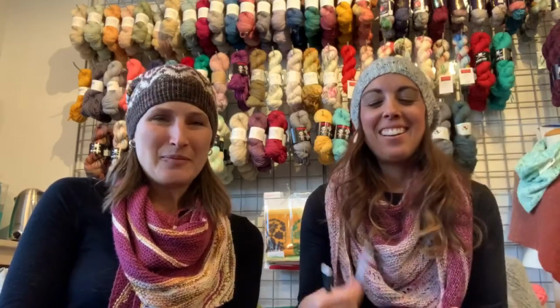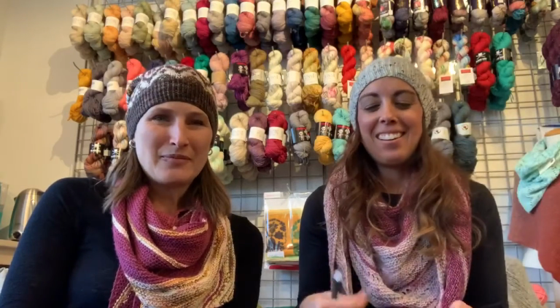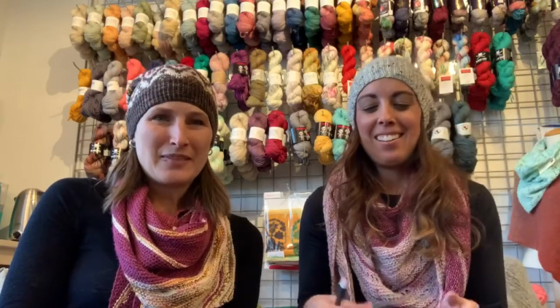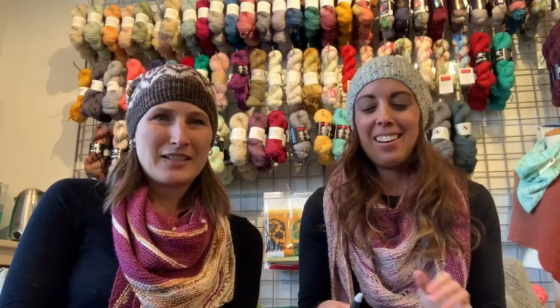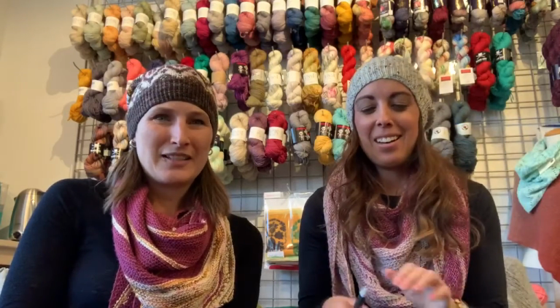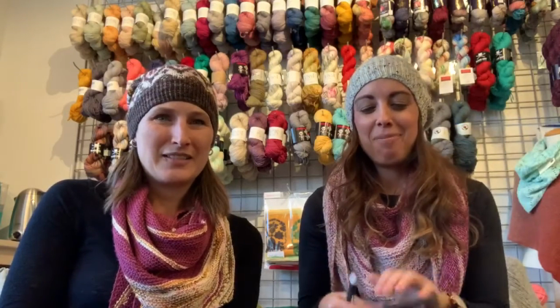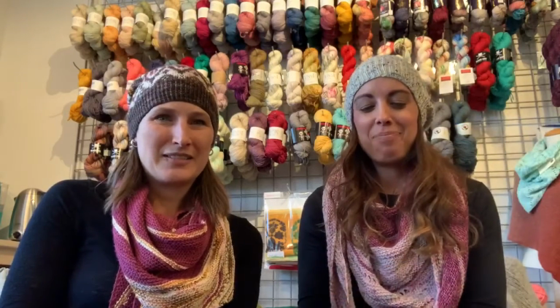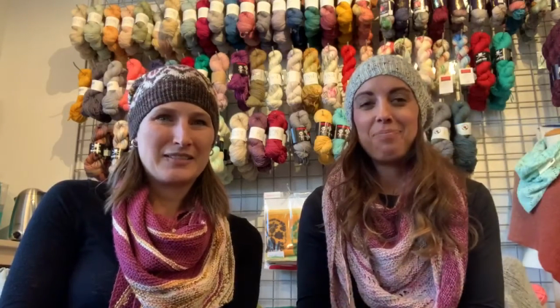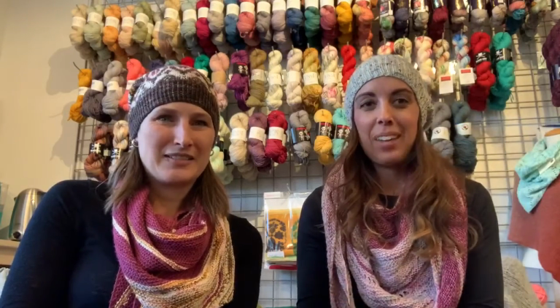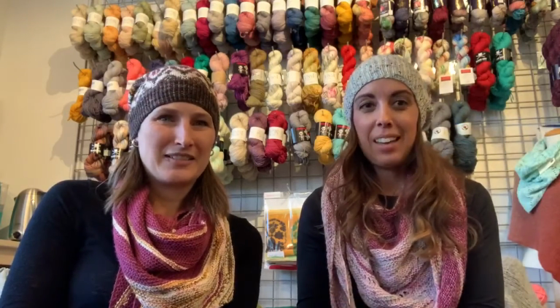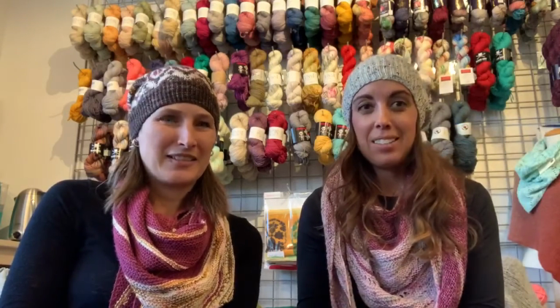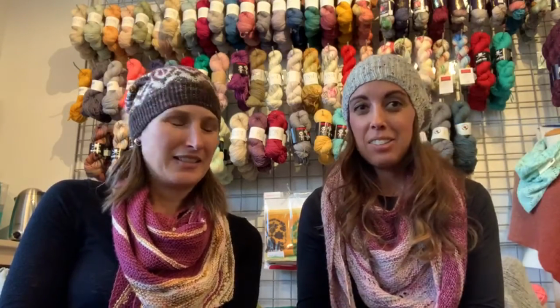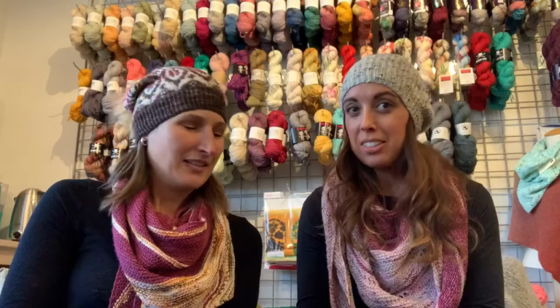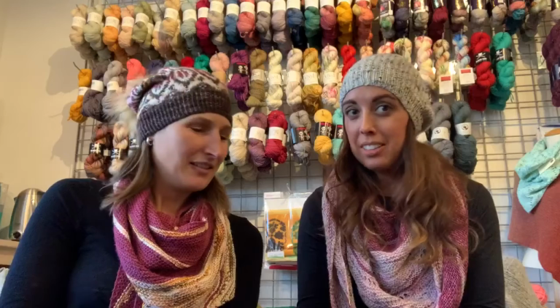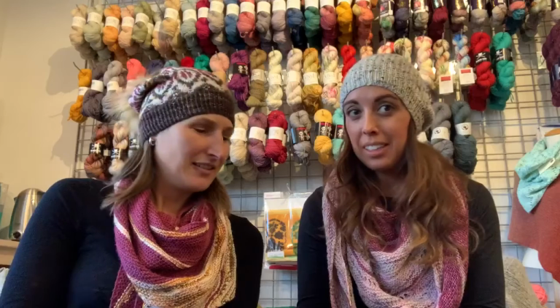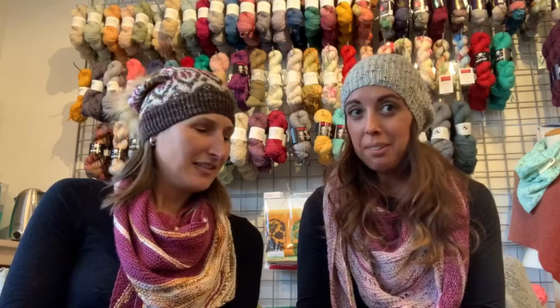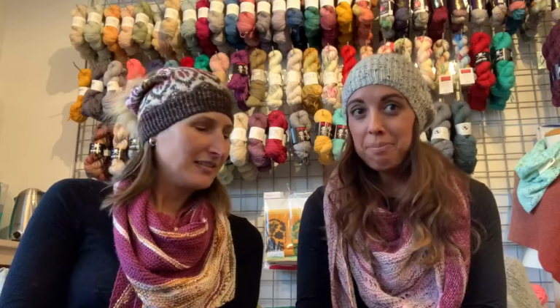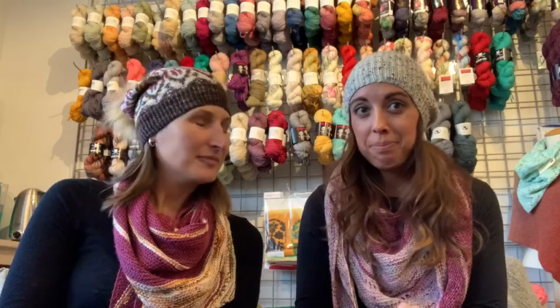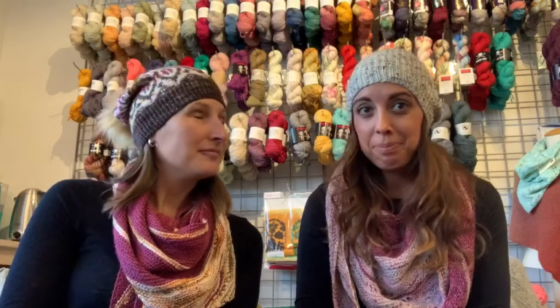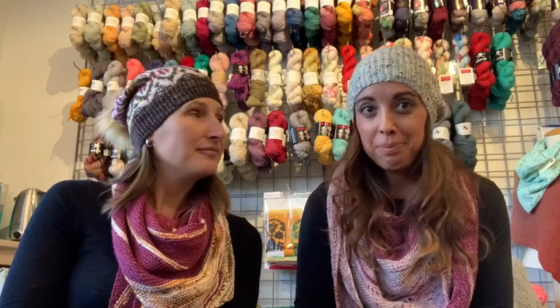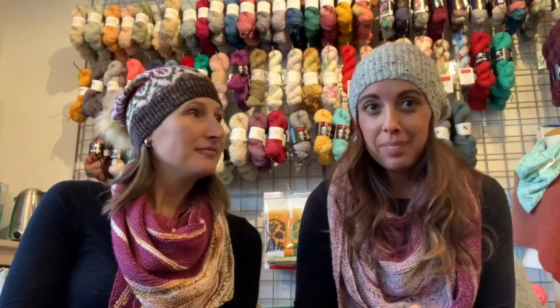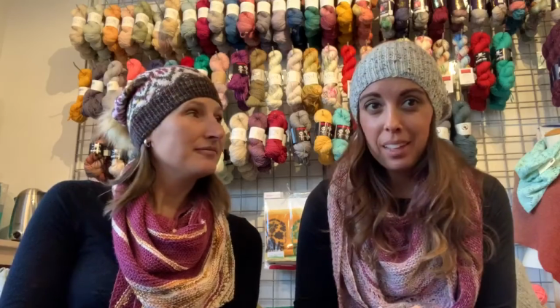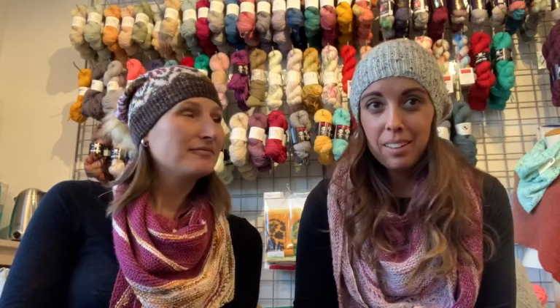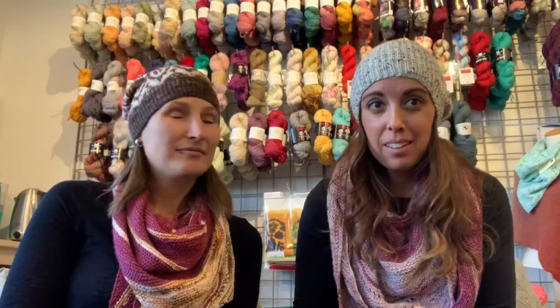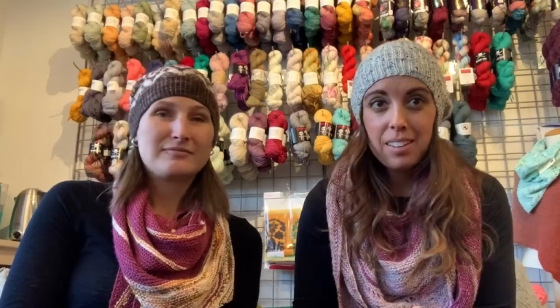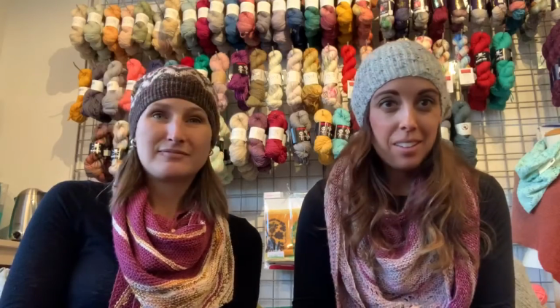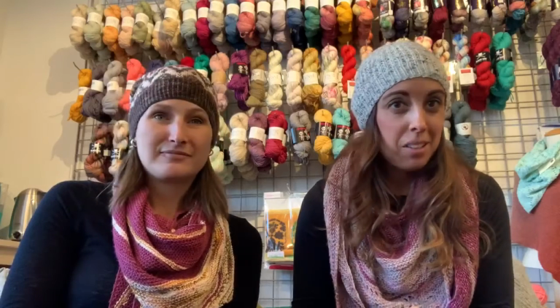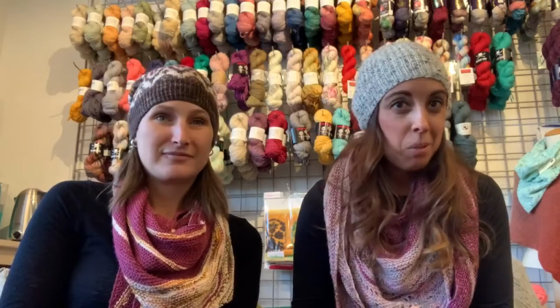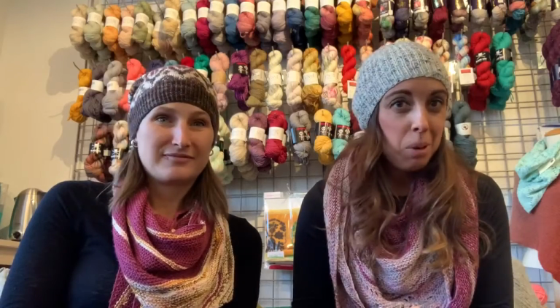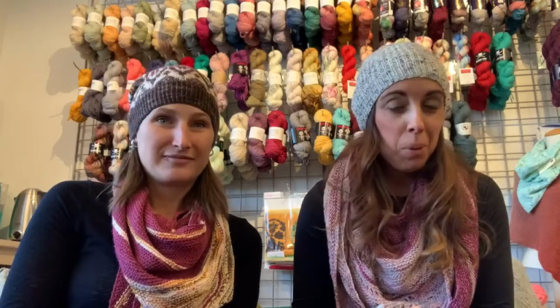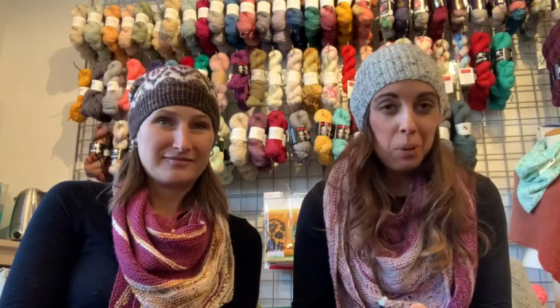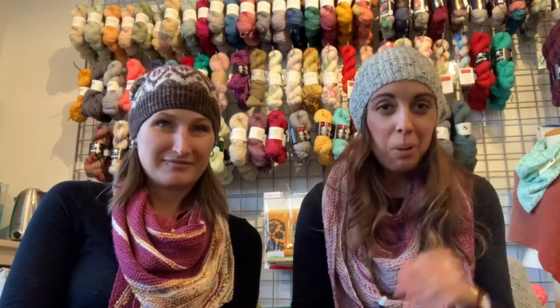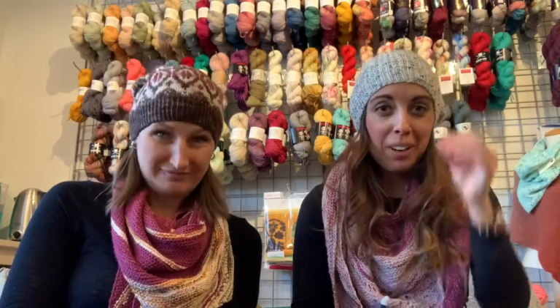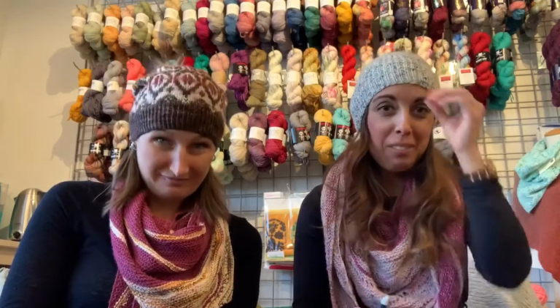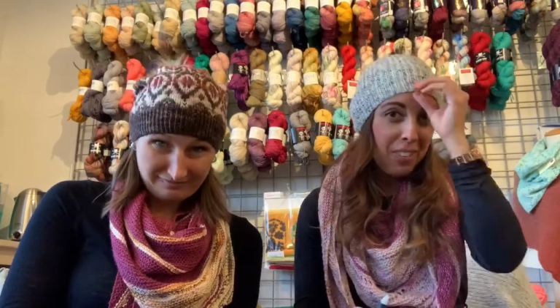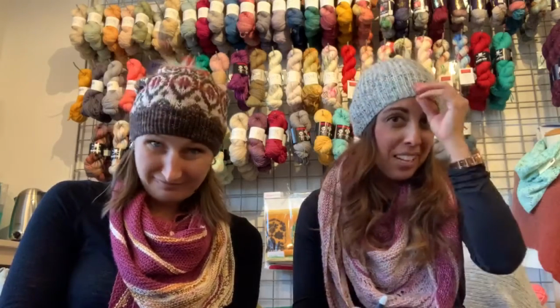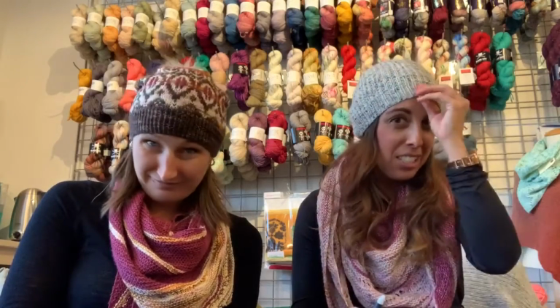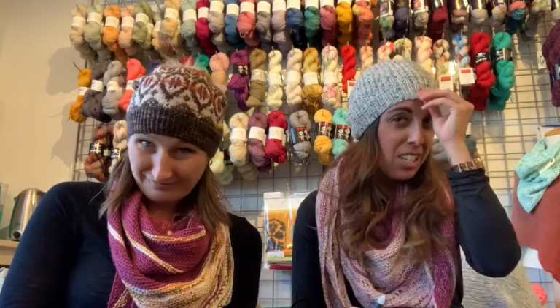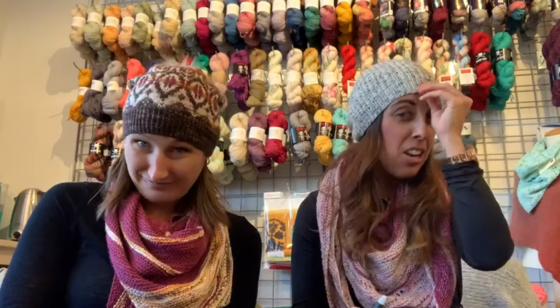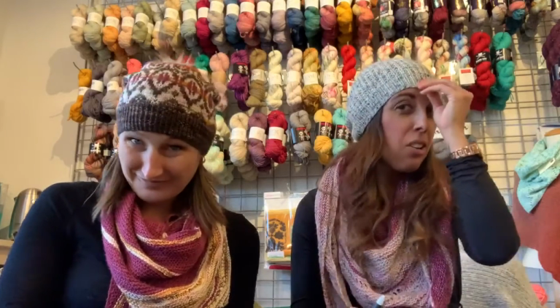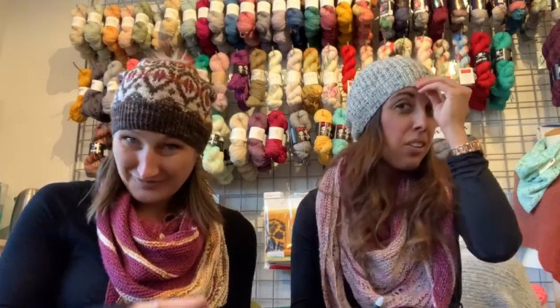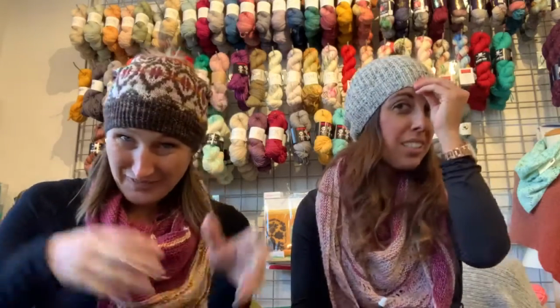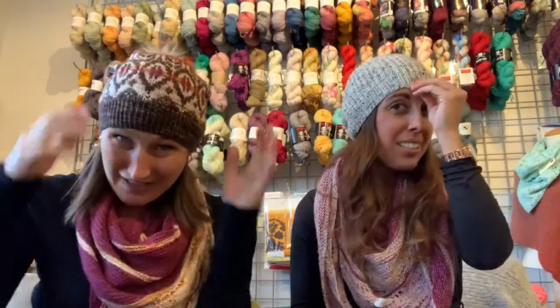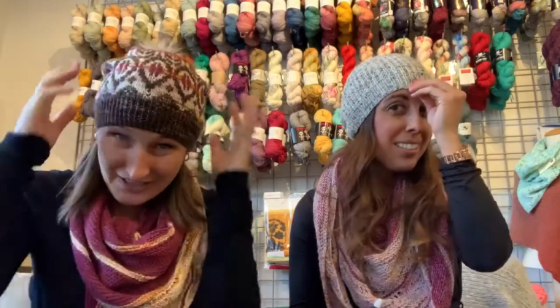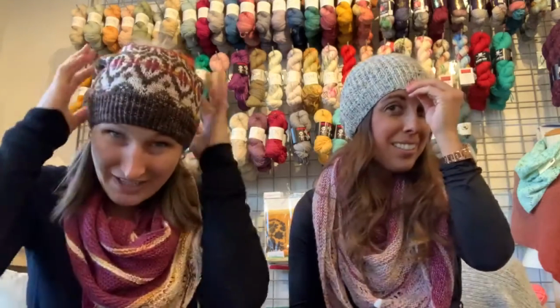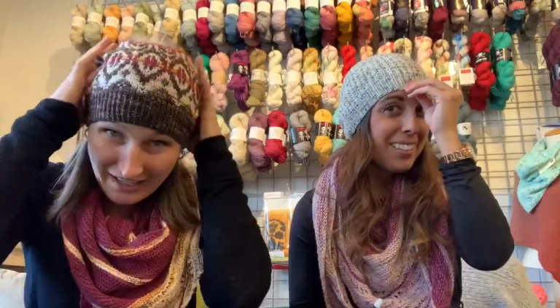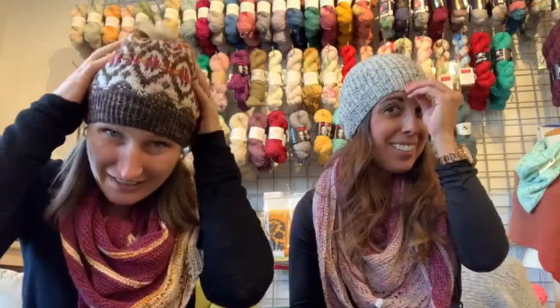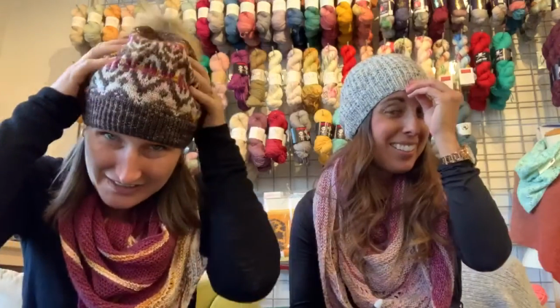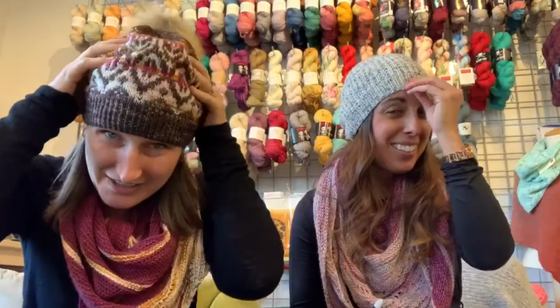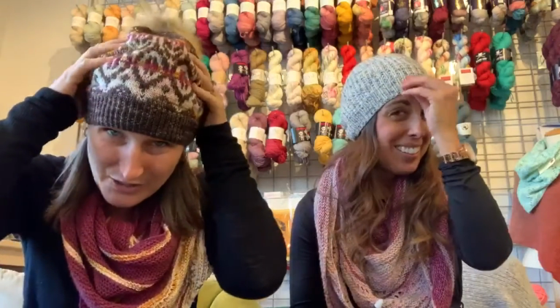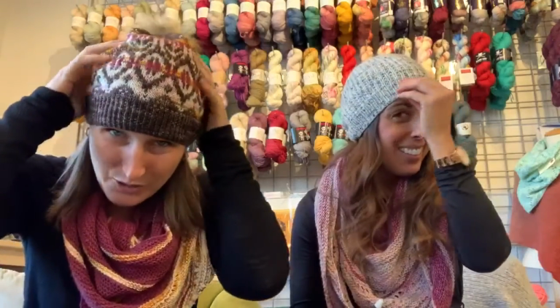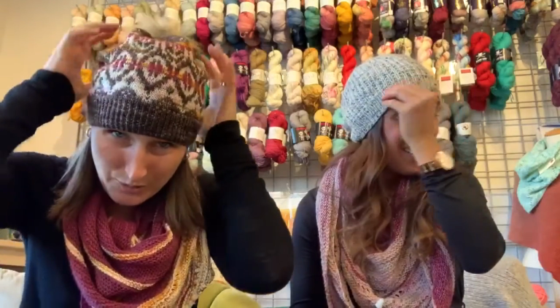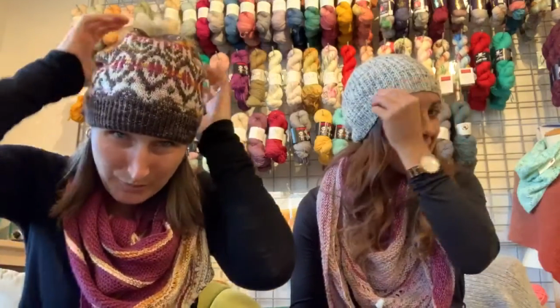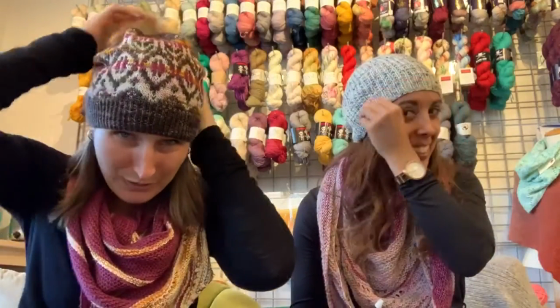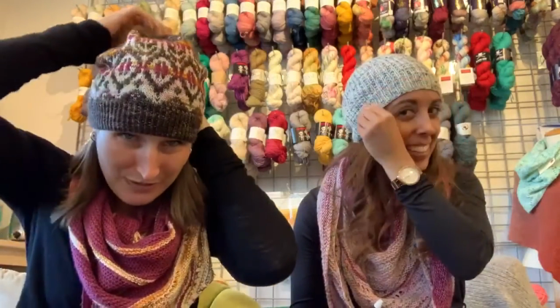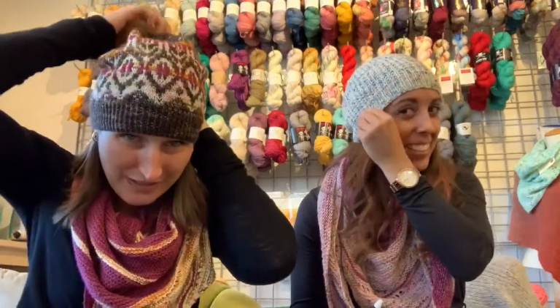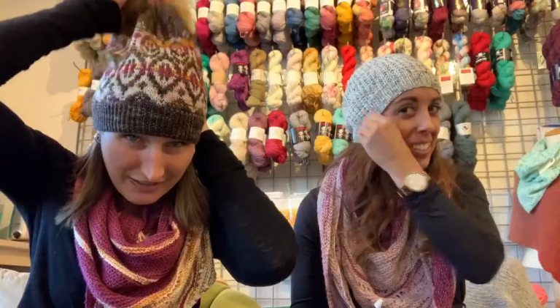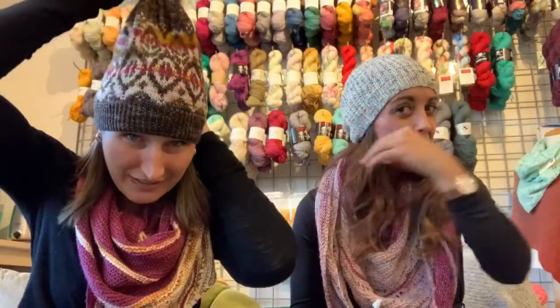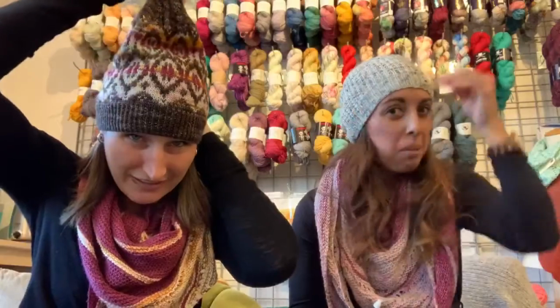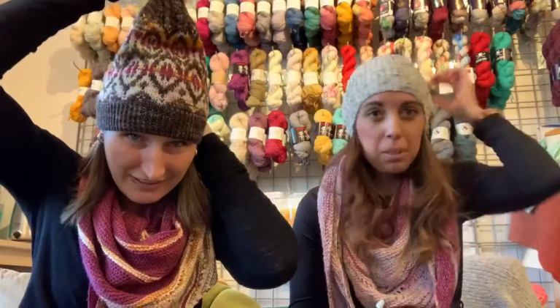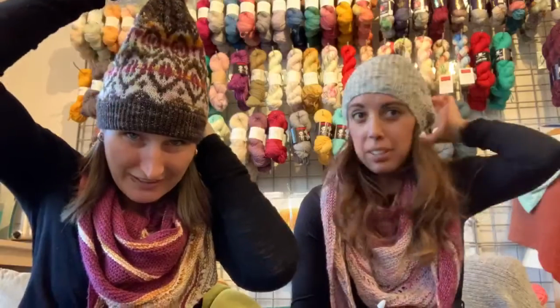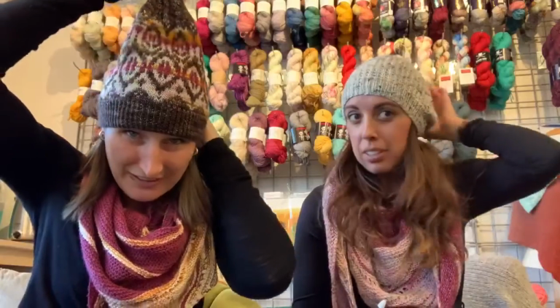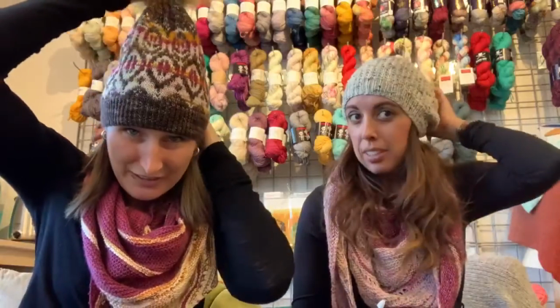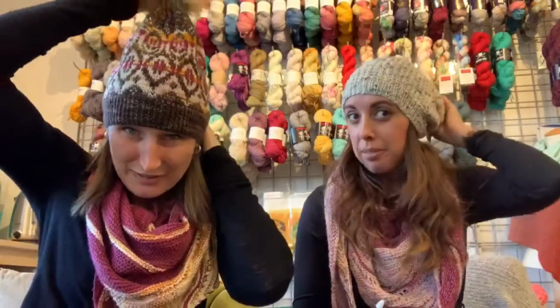All right. As you can see, we're both wearing finished tuques — finished hats. Tukapalooza!